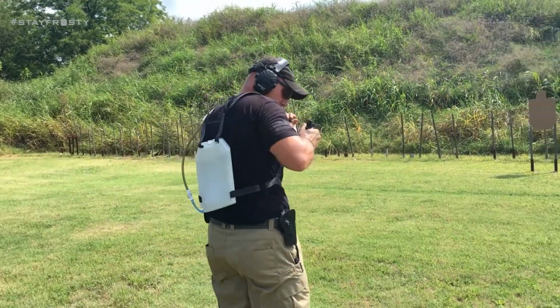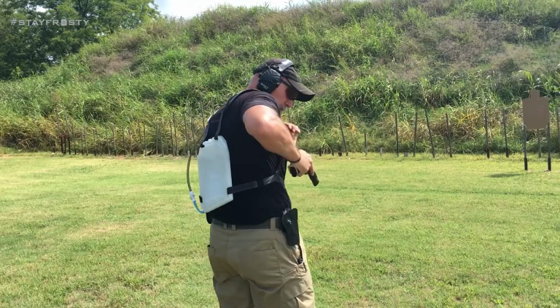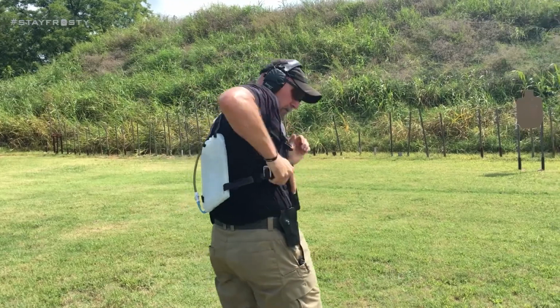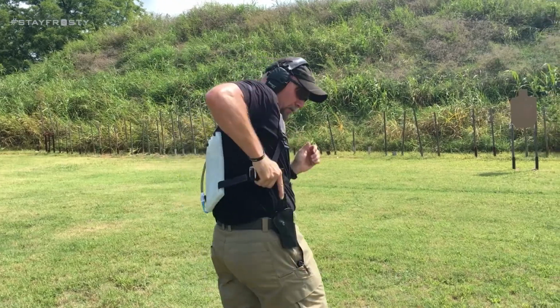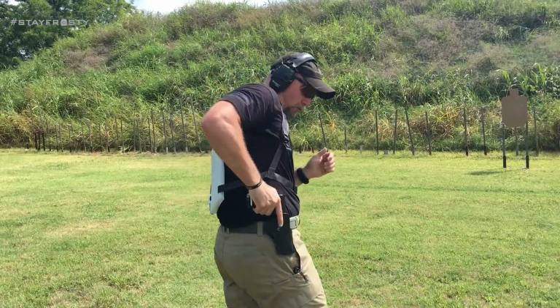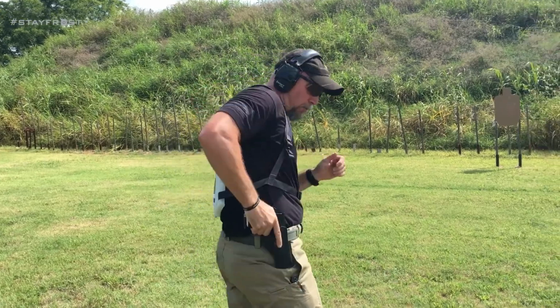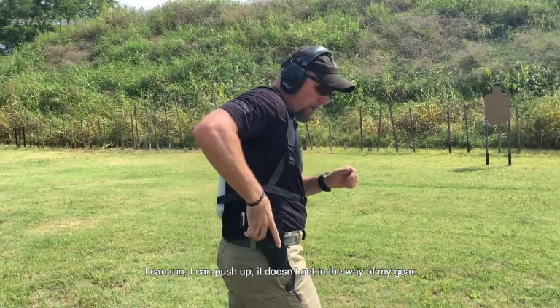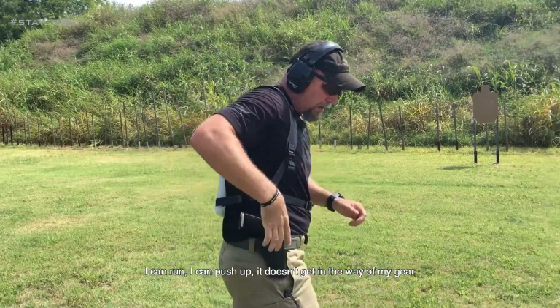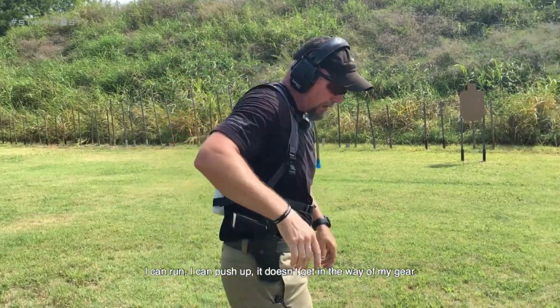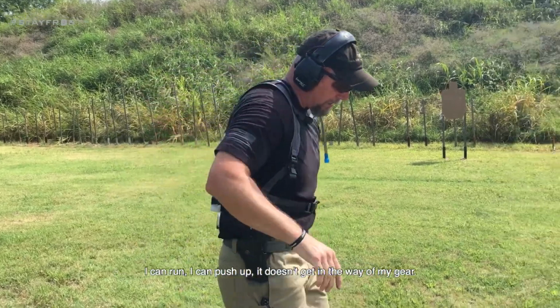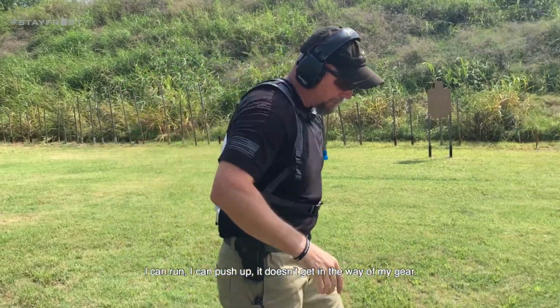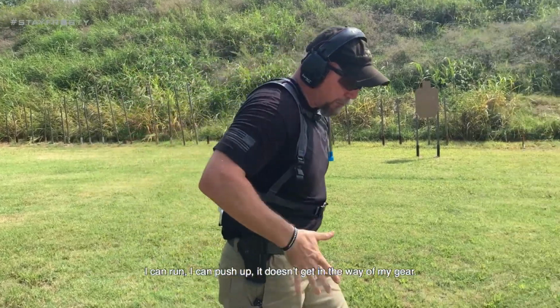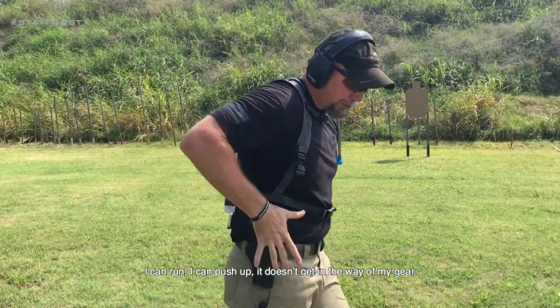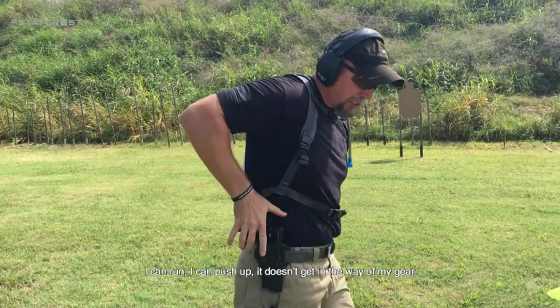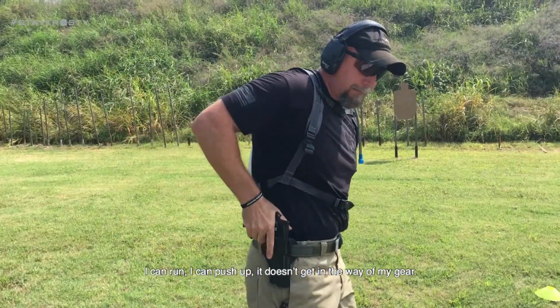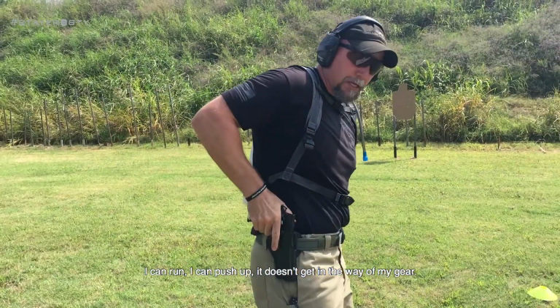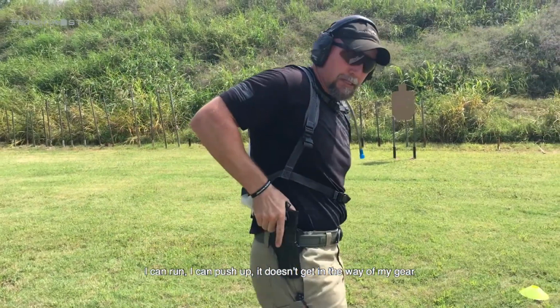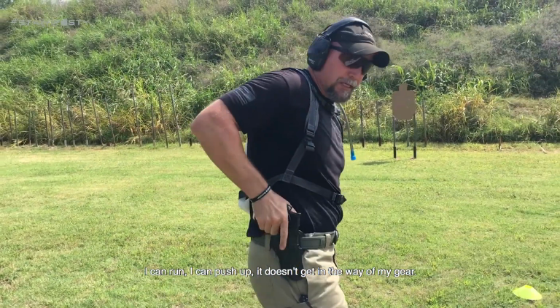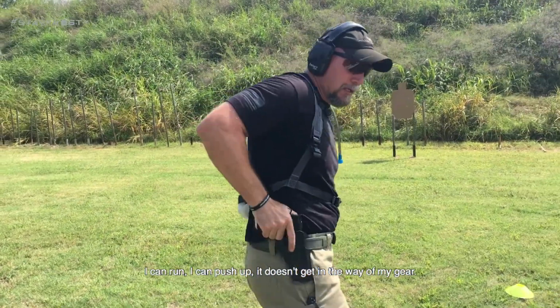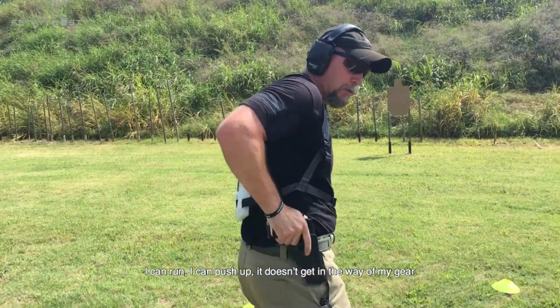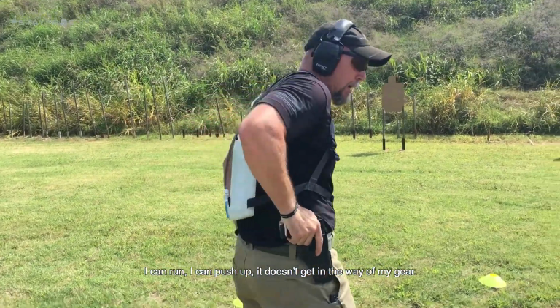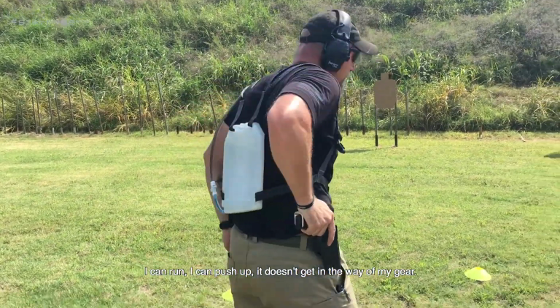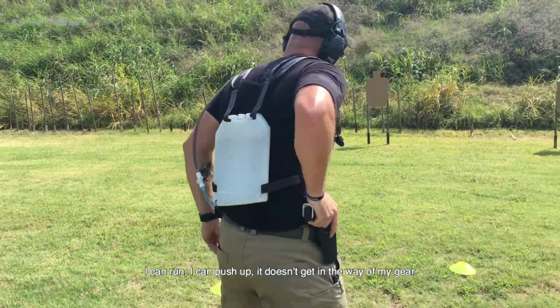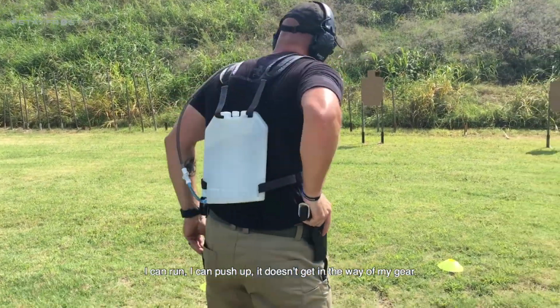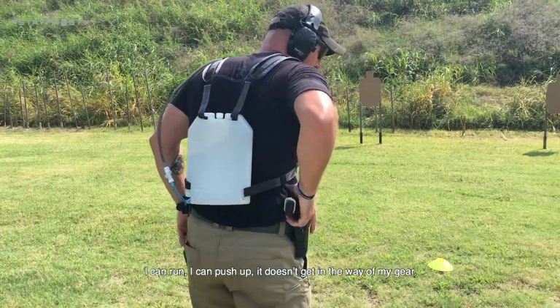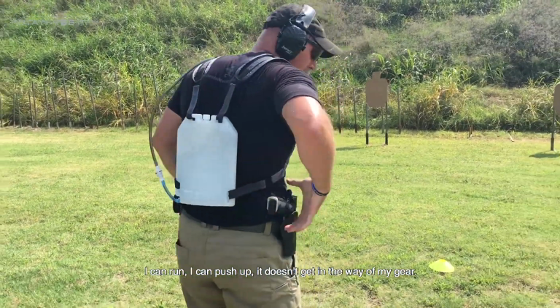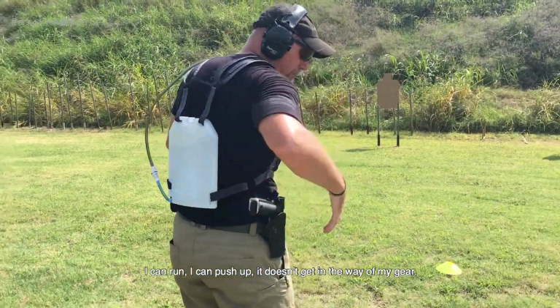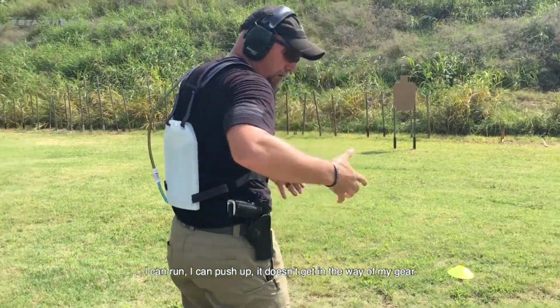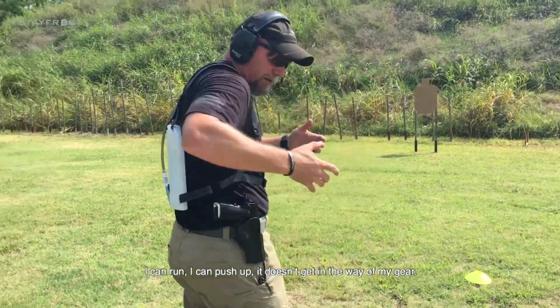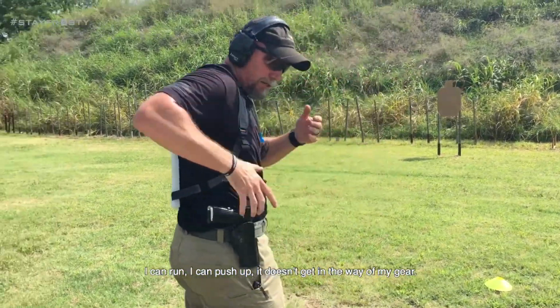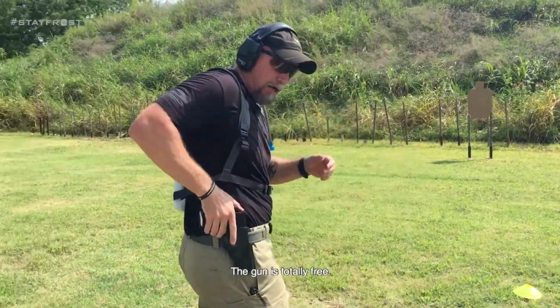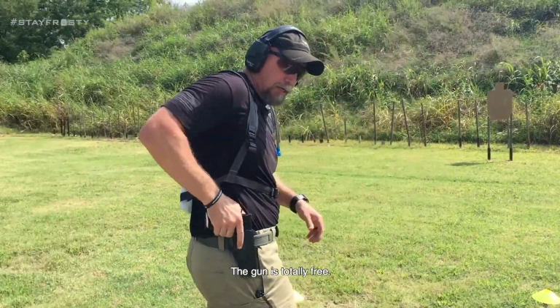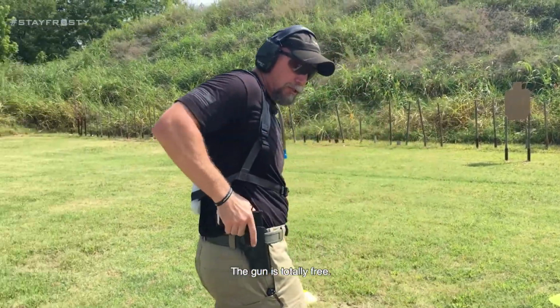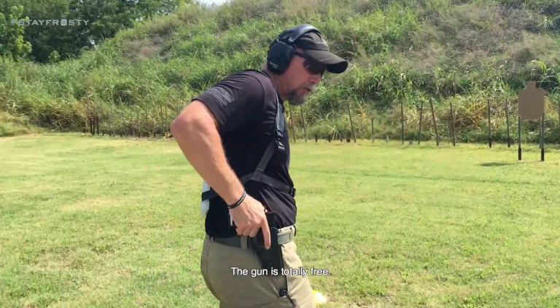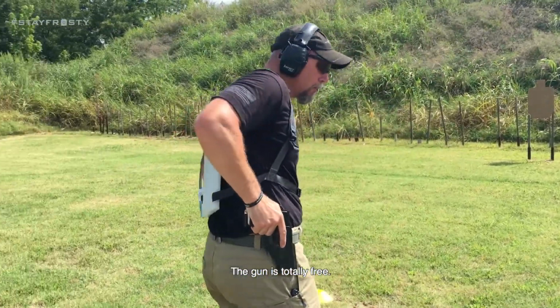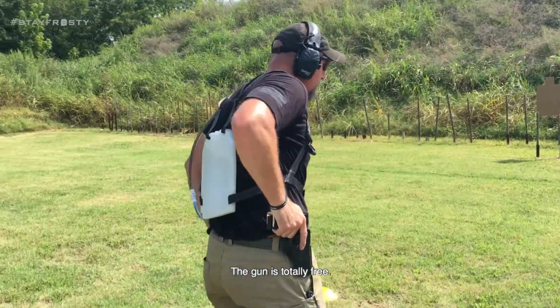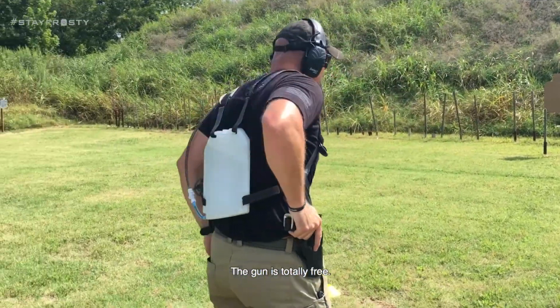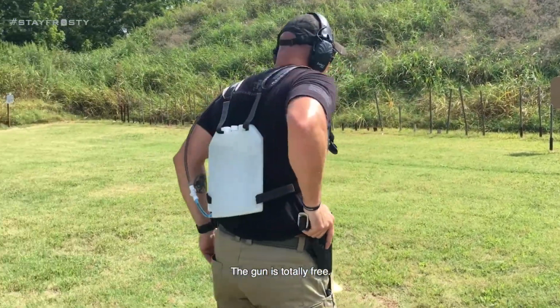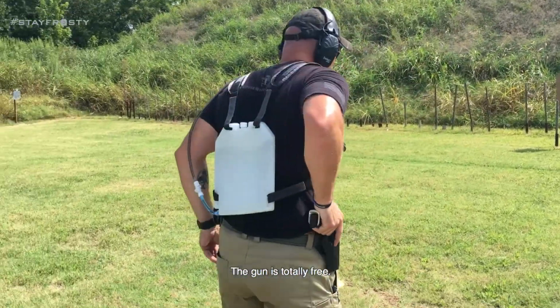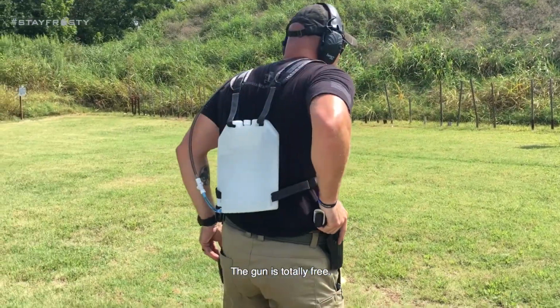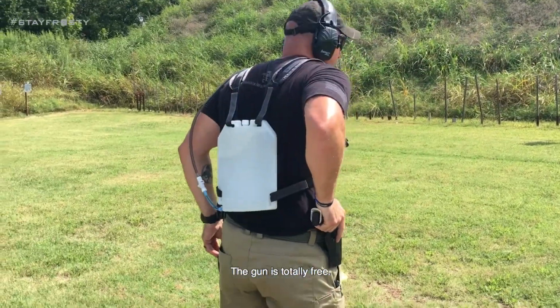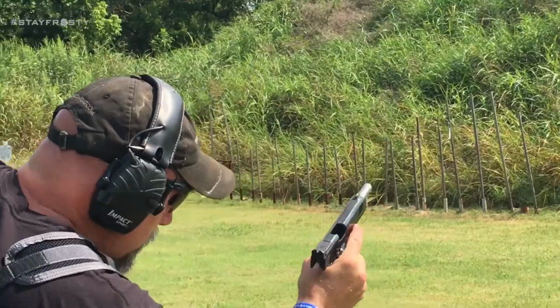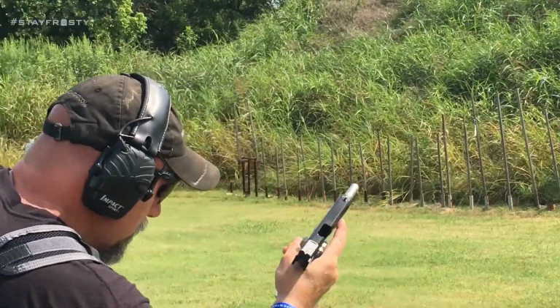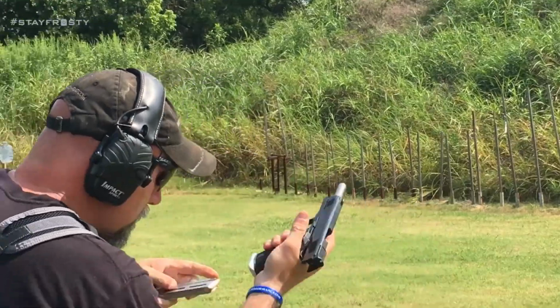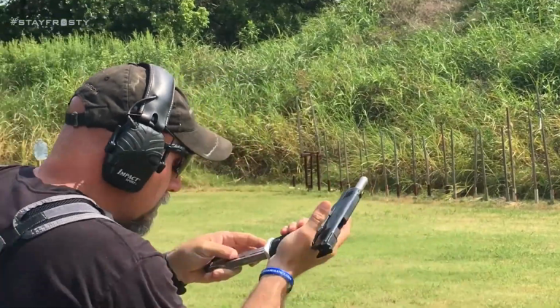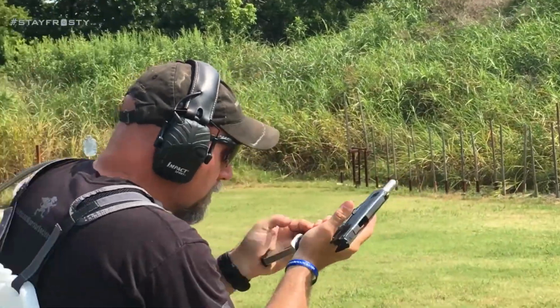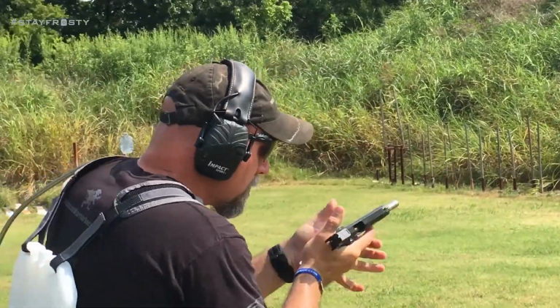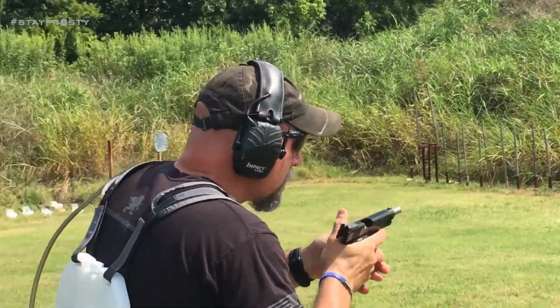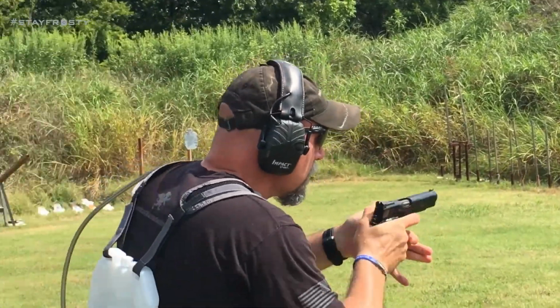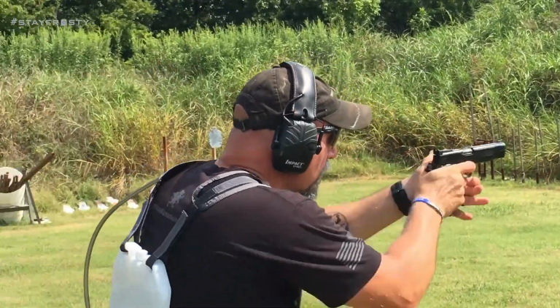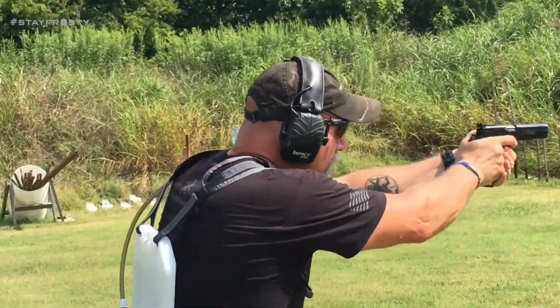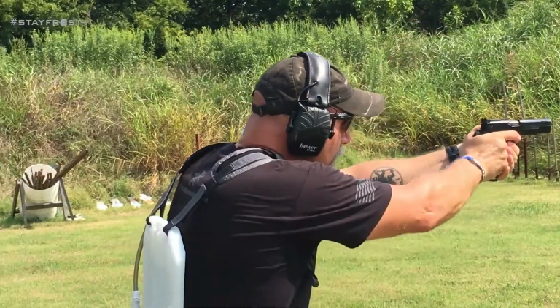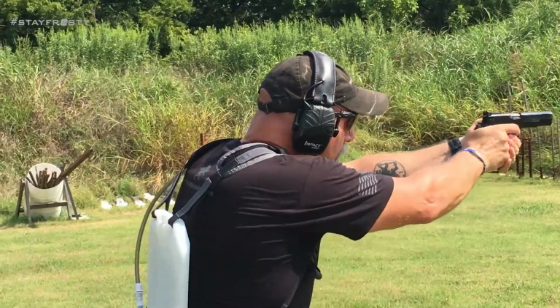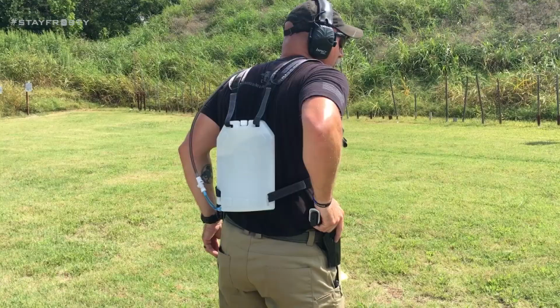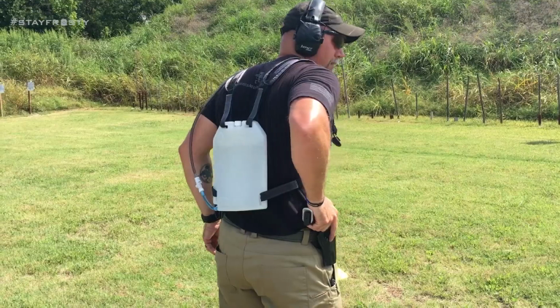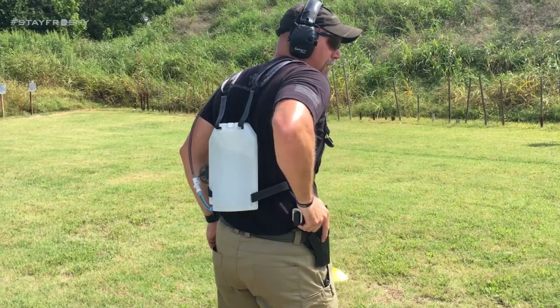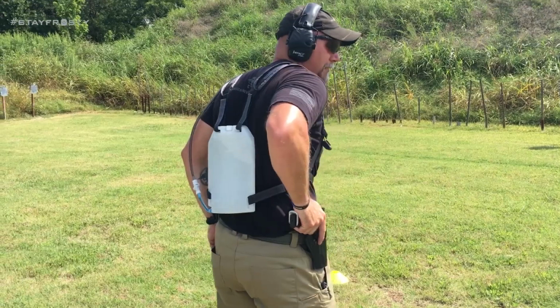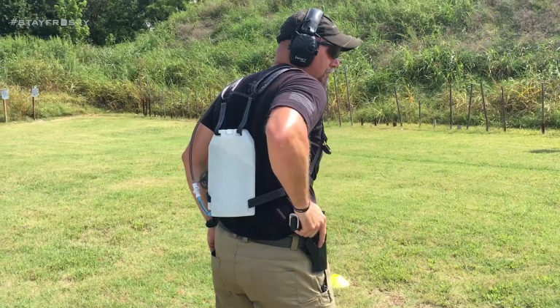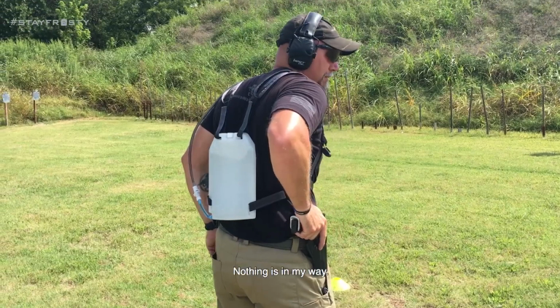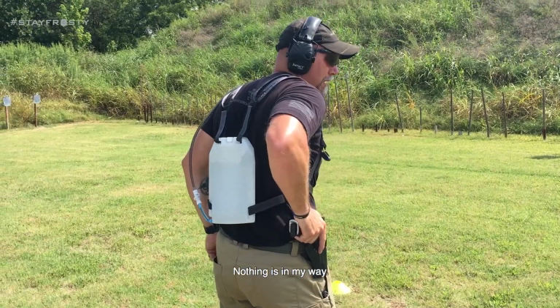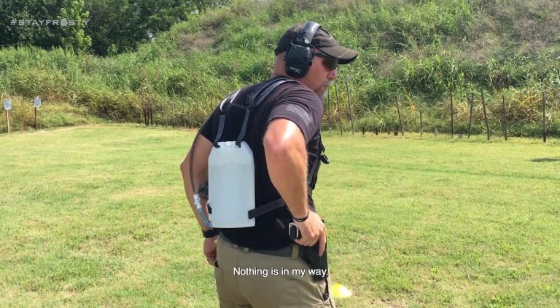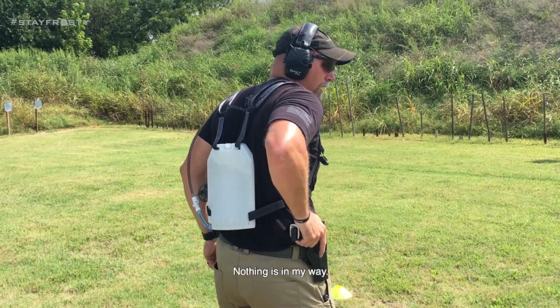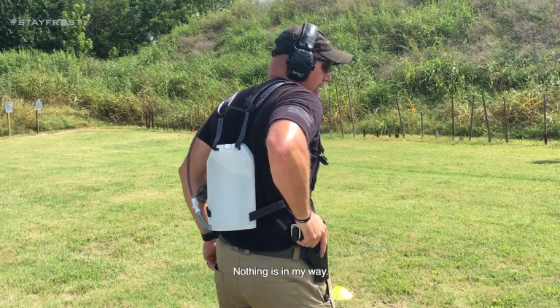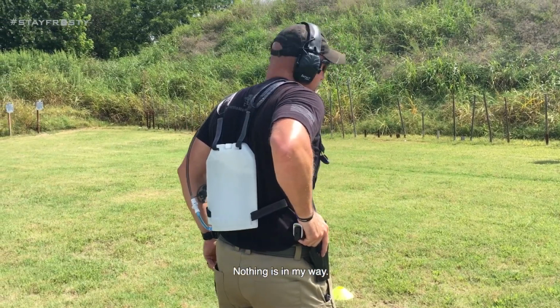I can run, I can push up, doesn't get in the way of my gear, gun is totally free. Nothing's in my way.